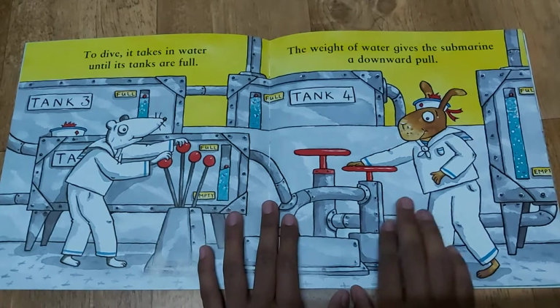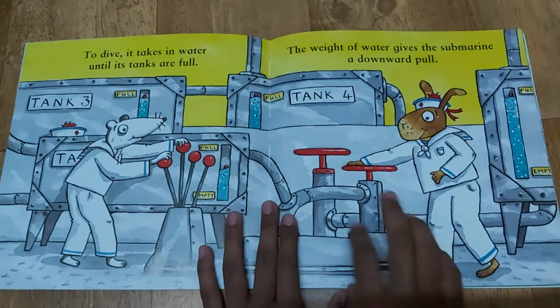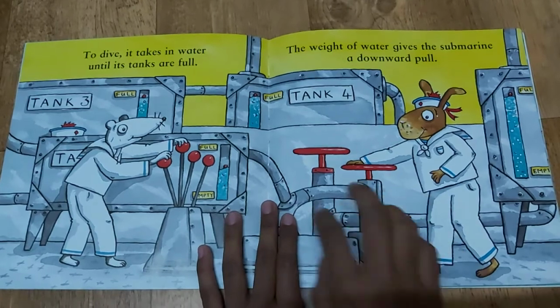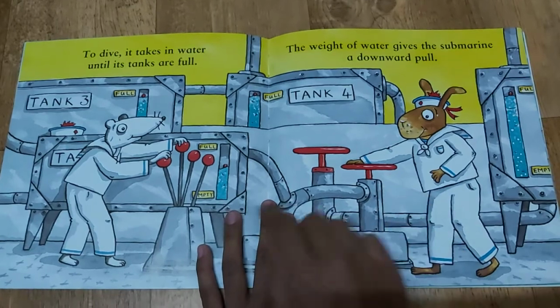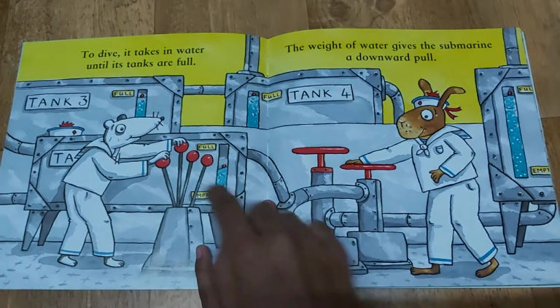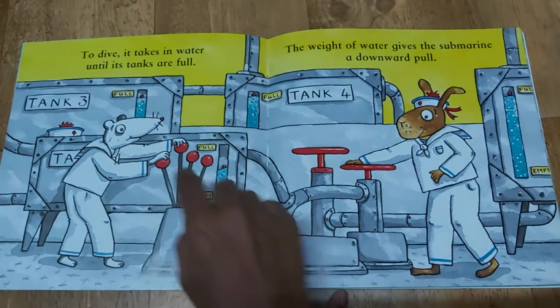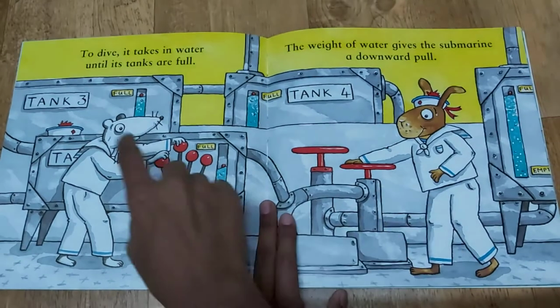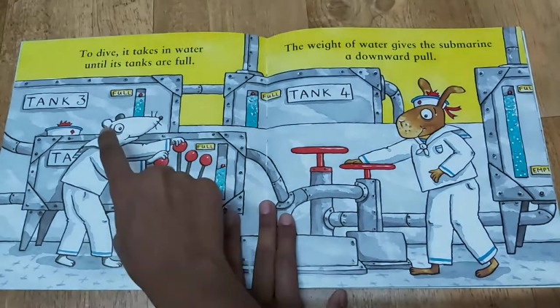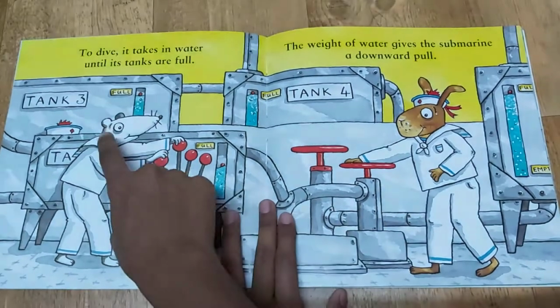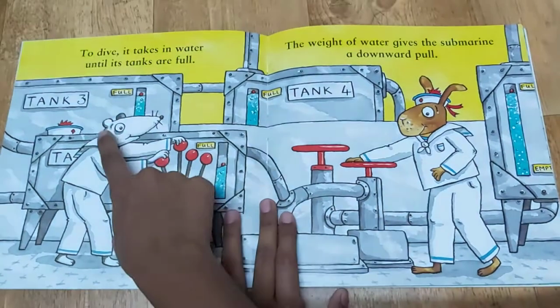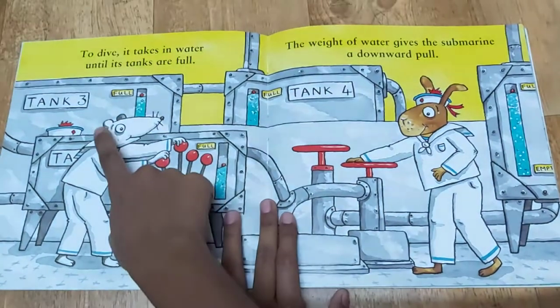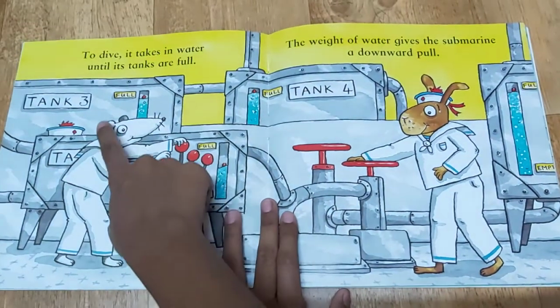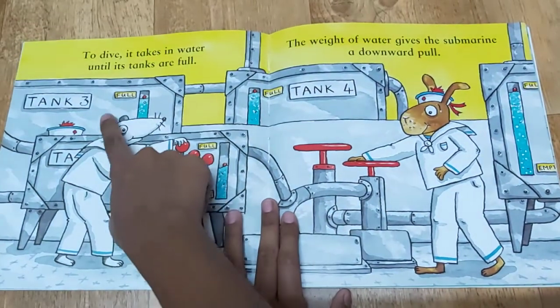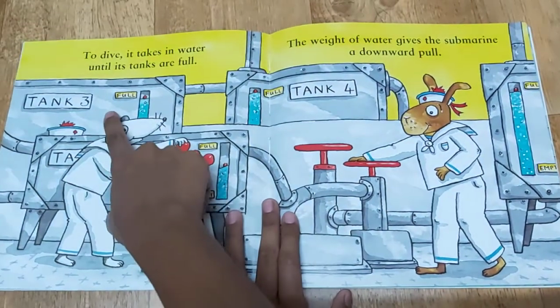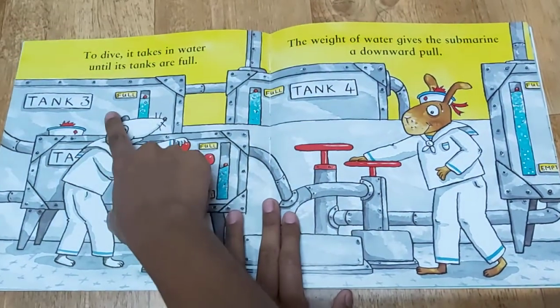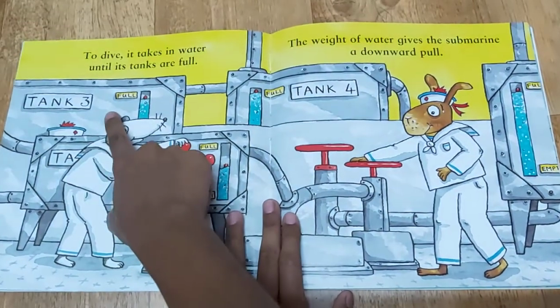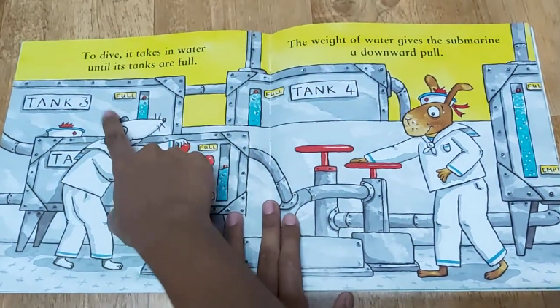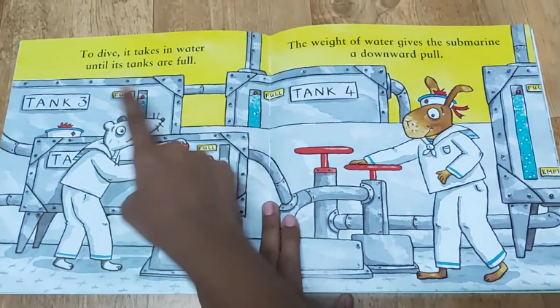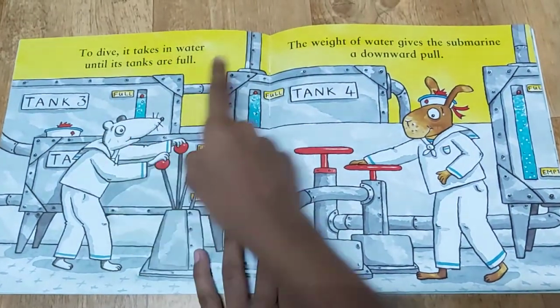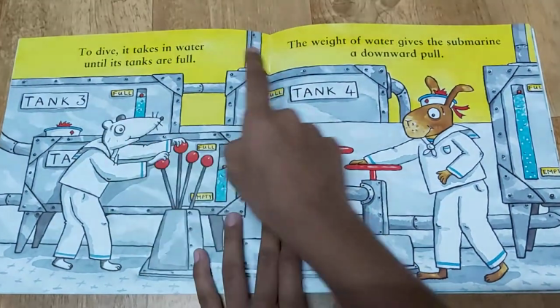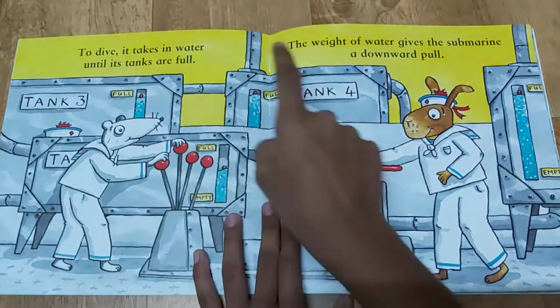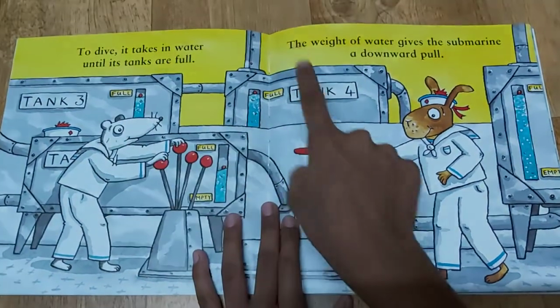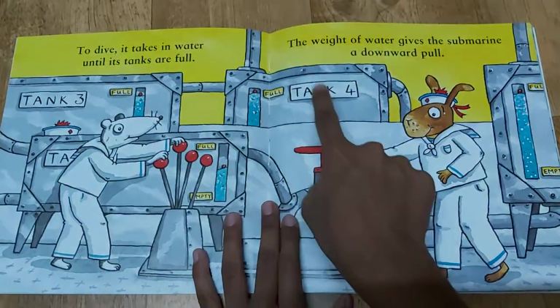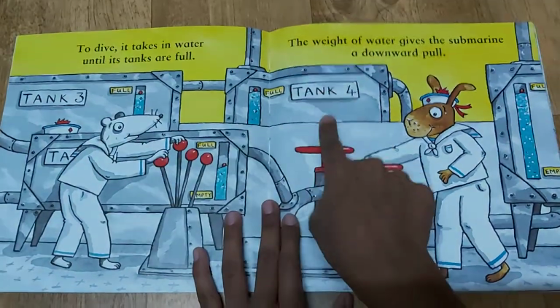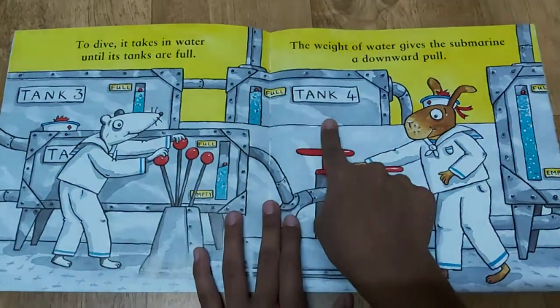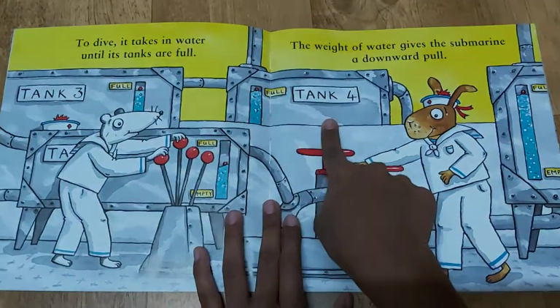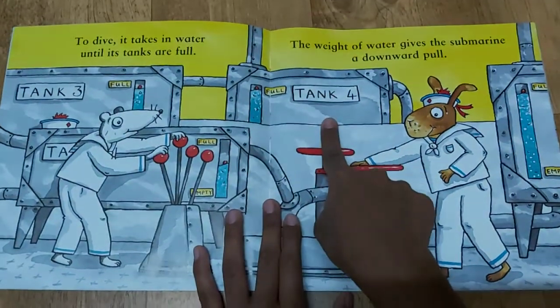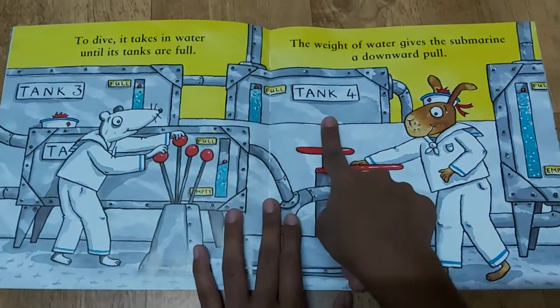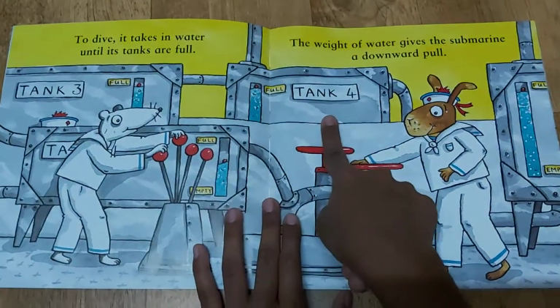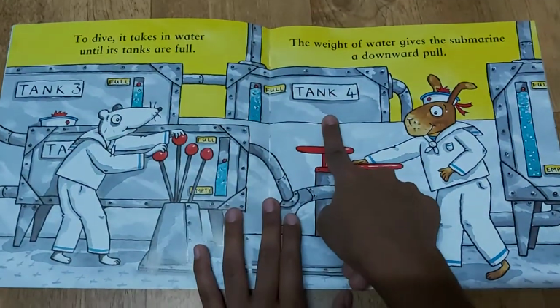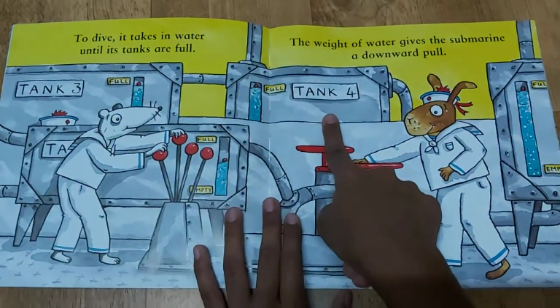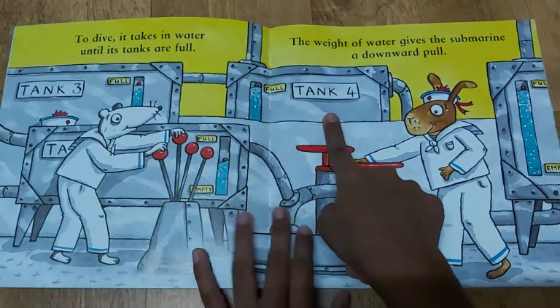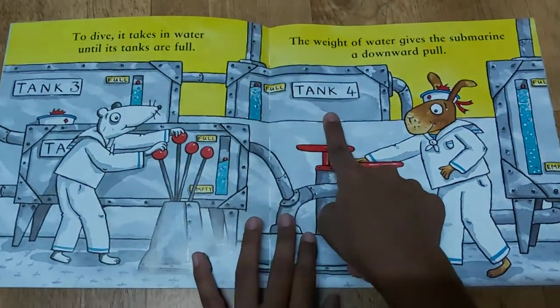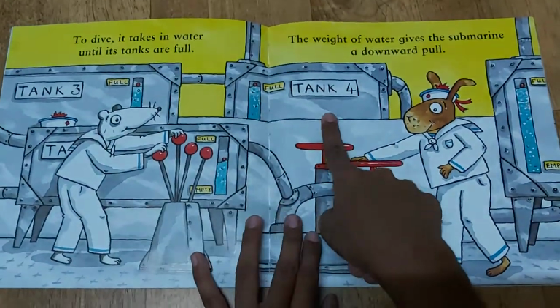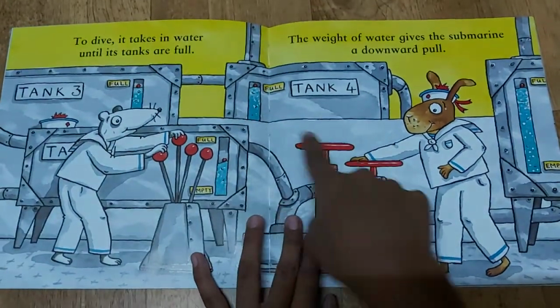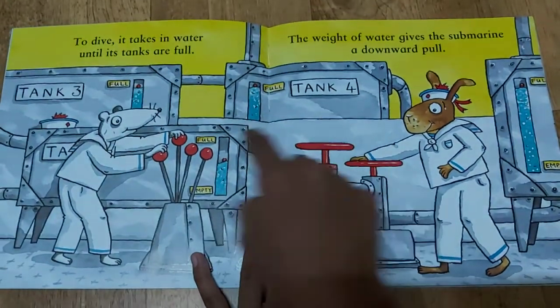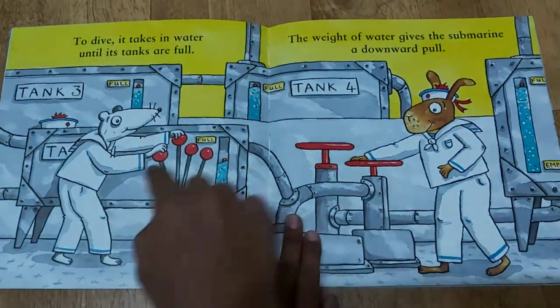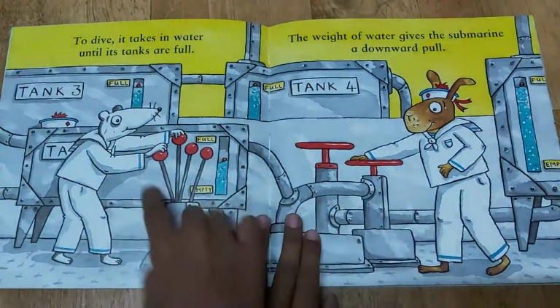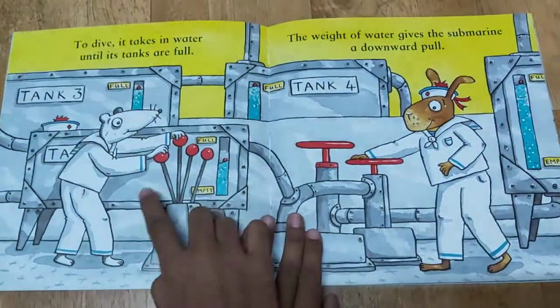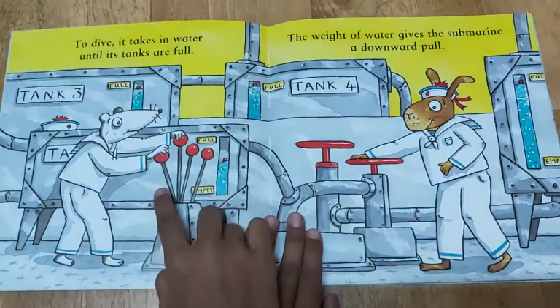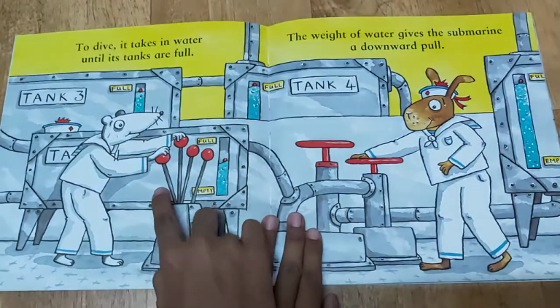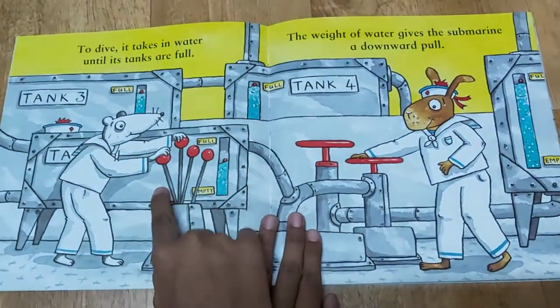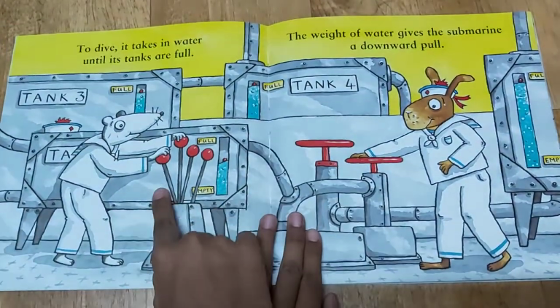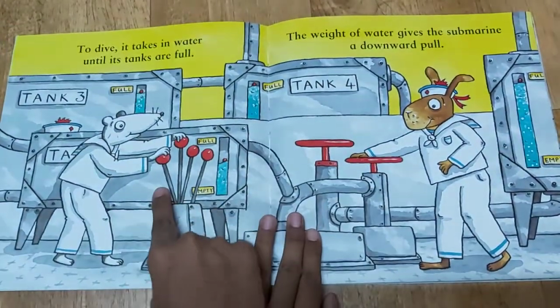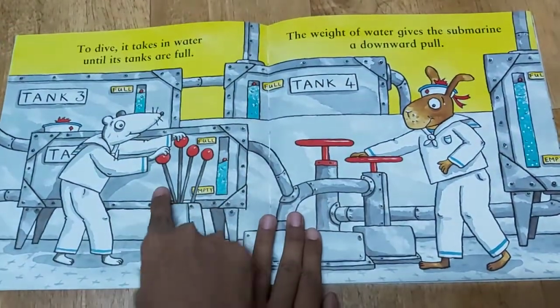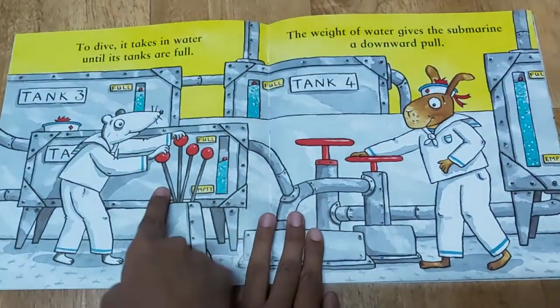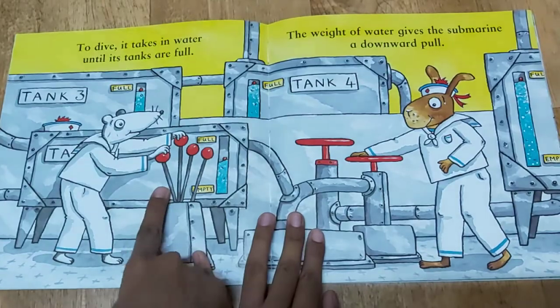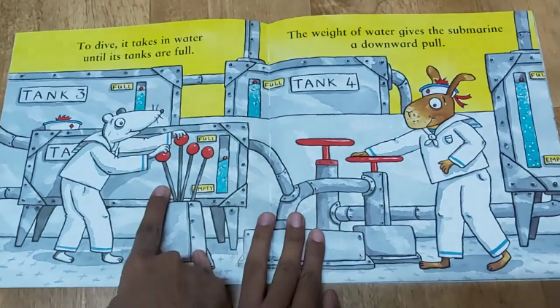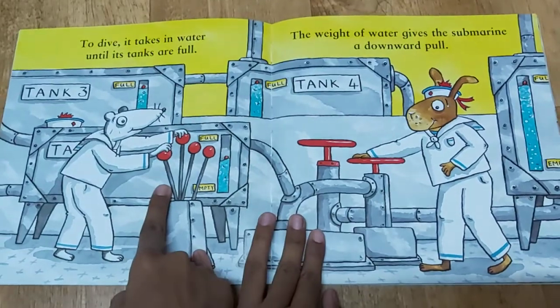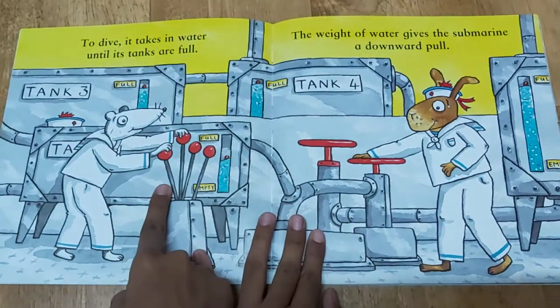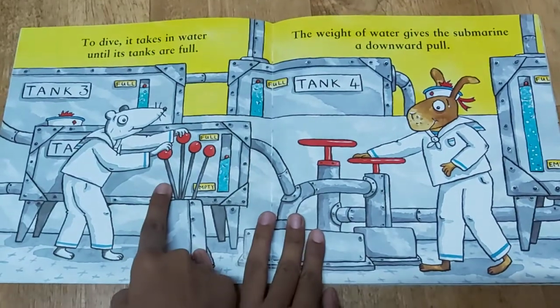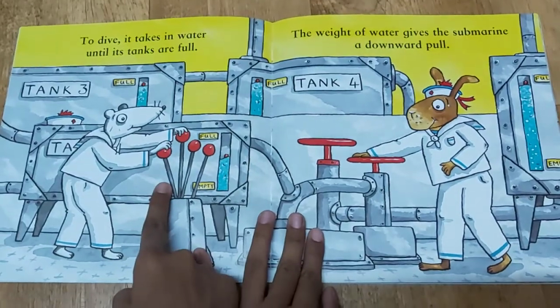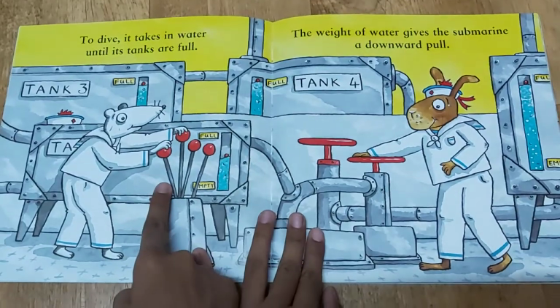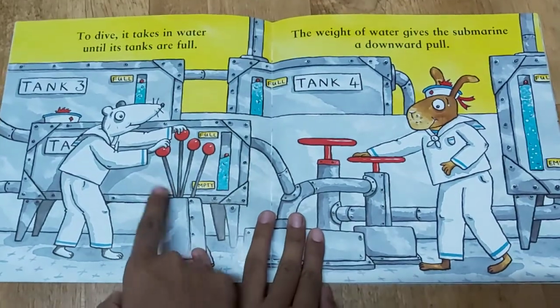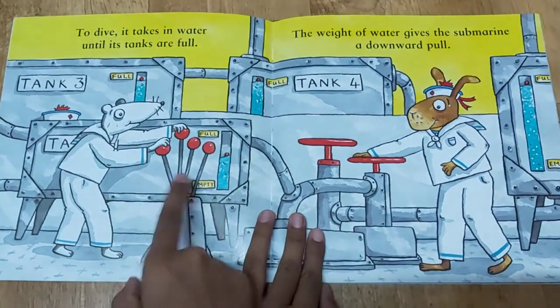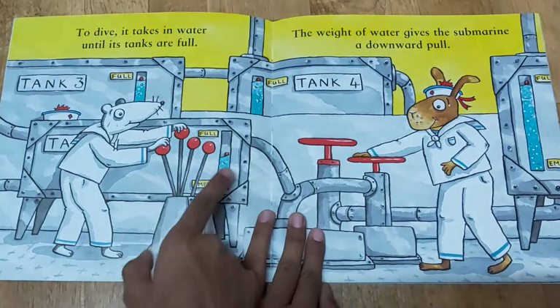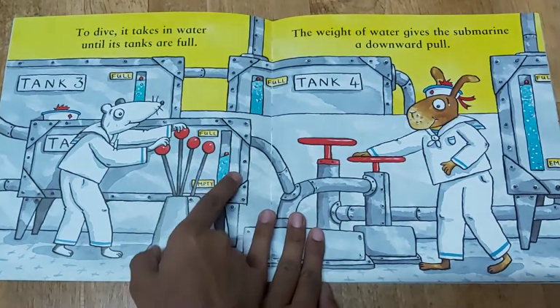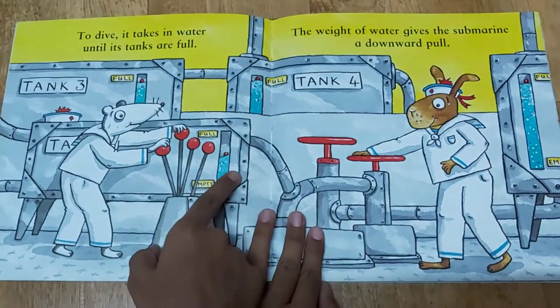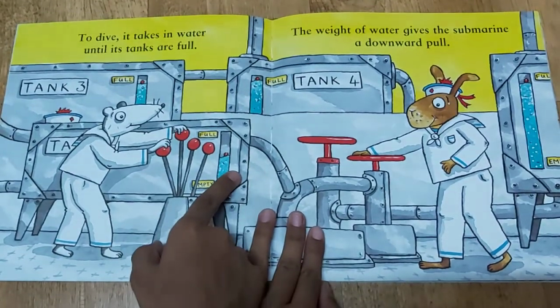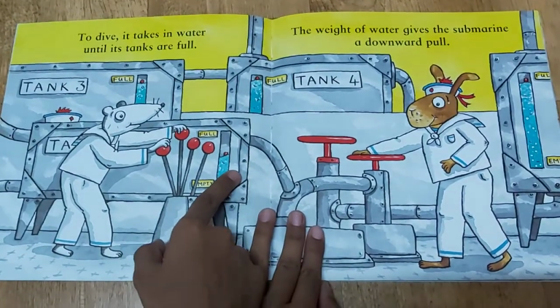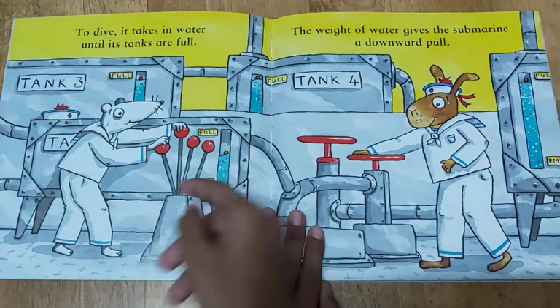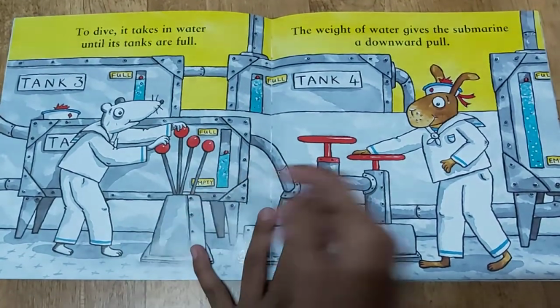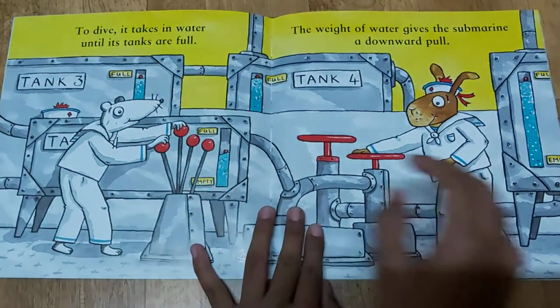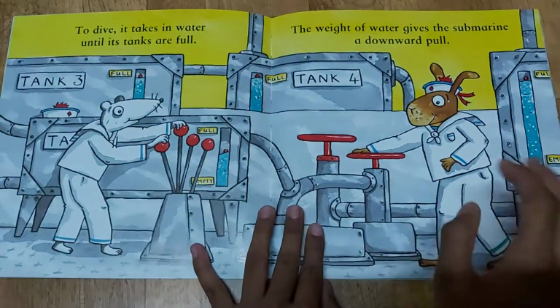Tank 3 is full. Tank 4 is full. And I guess this is tank 5 — it's getting full.